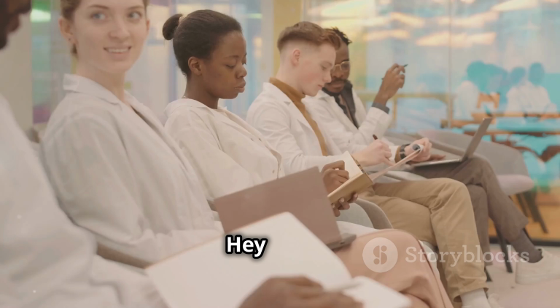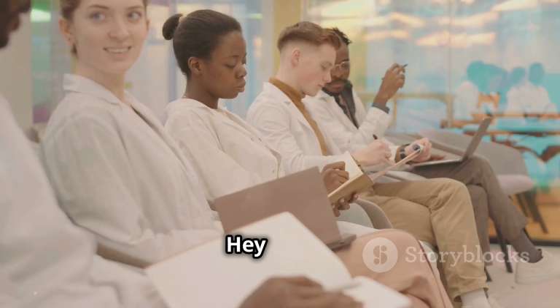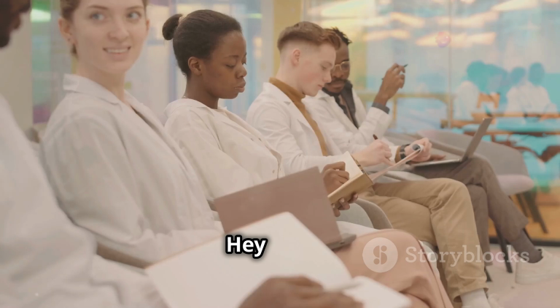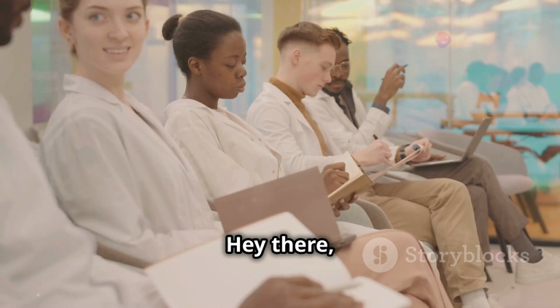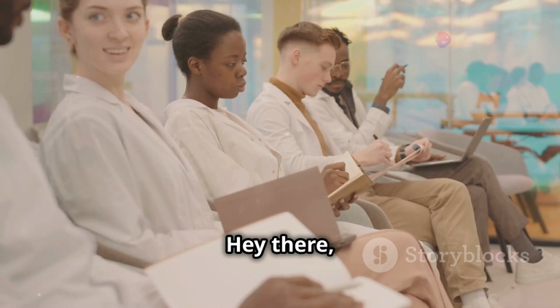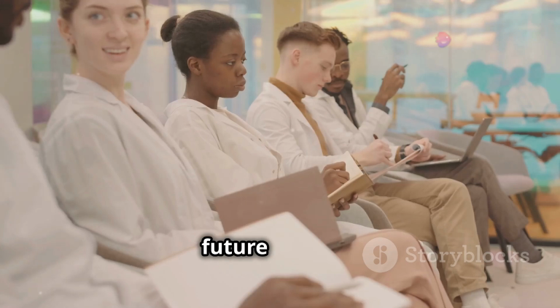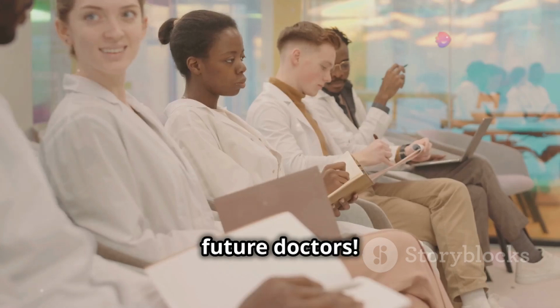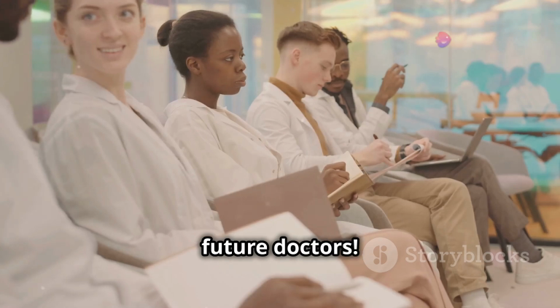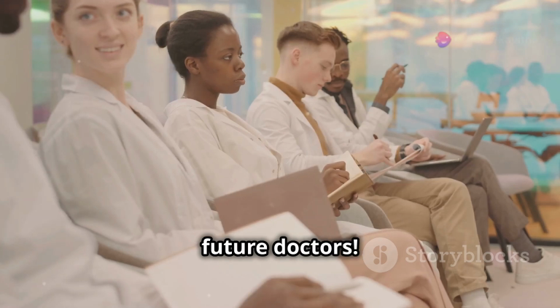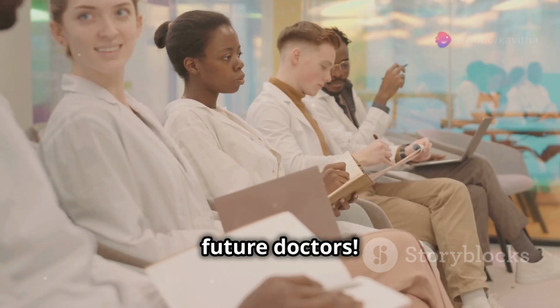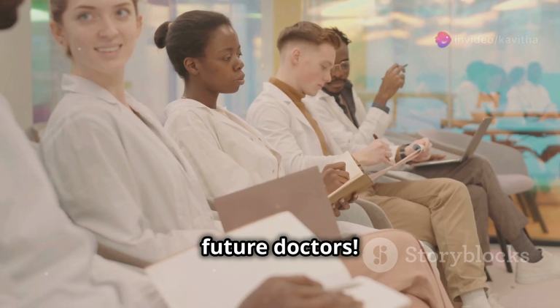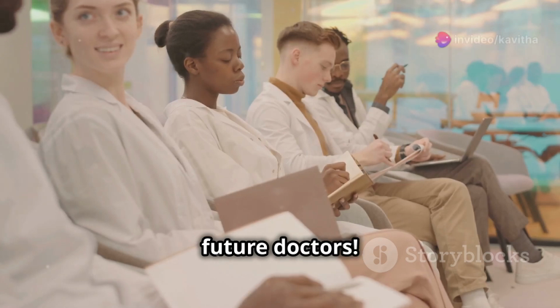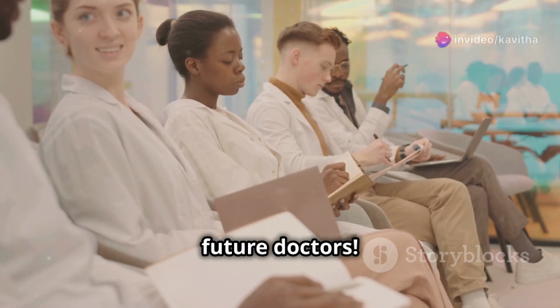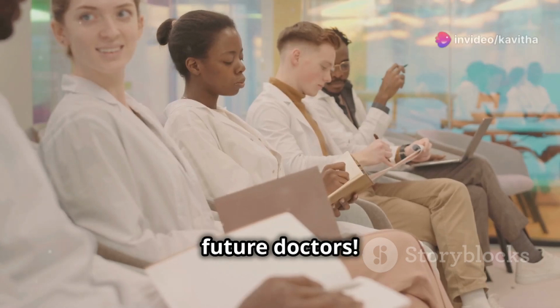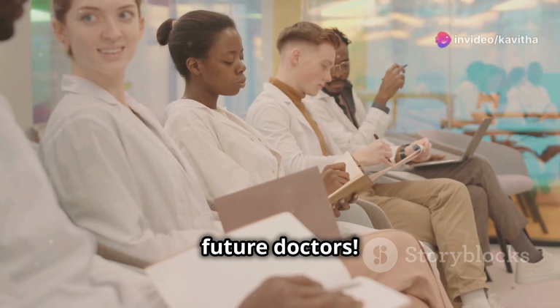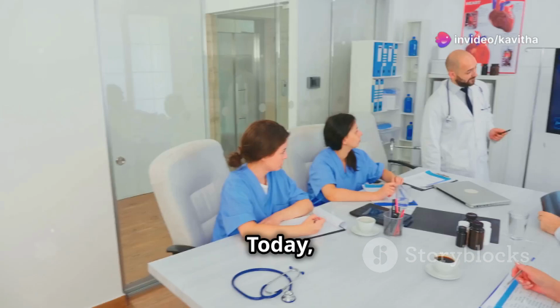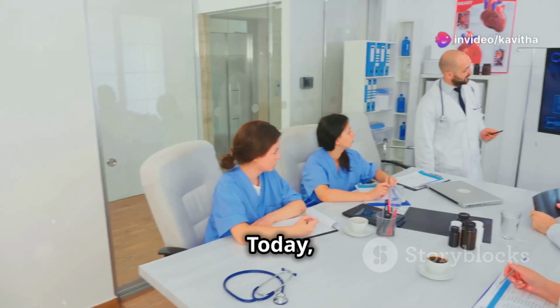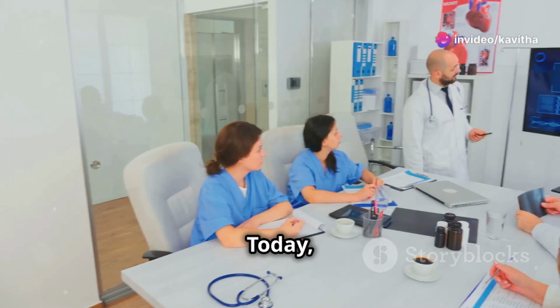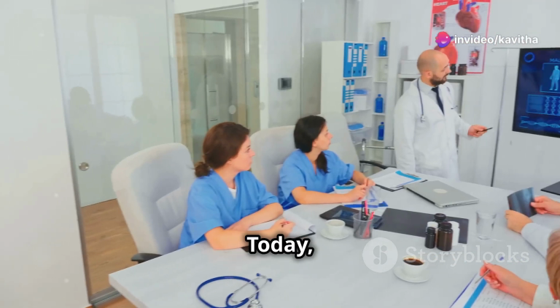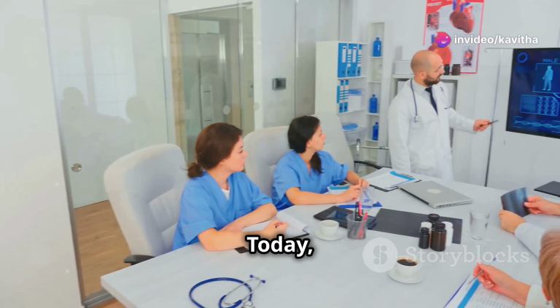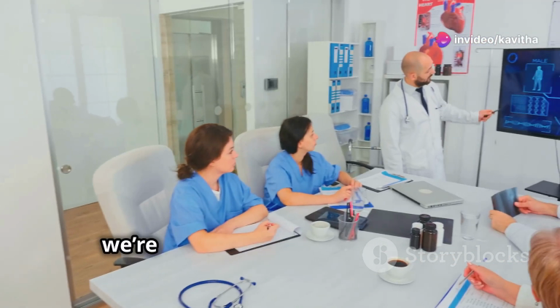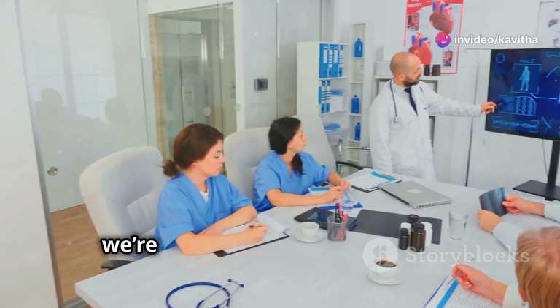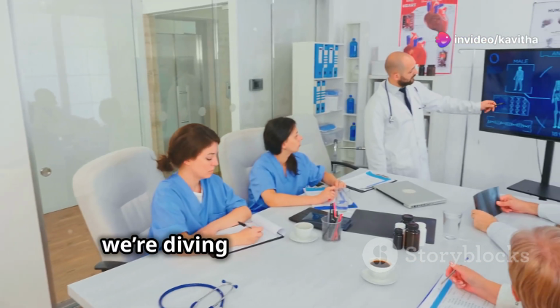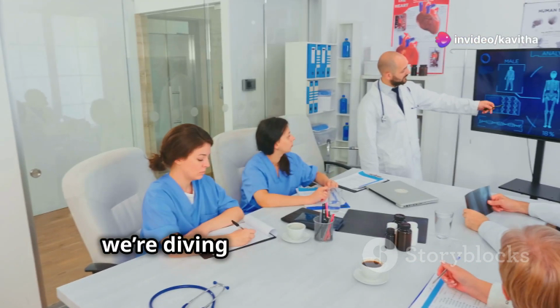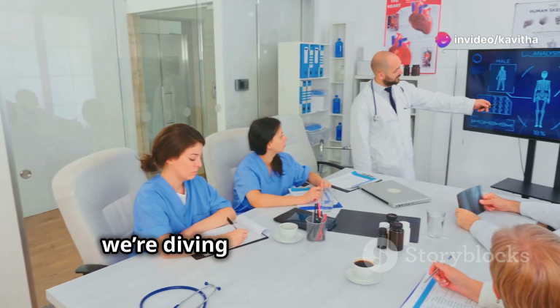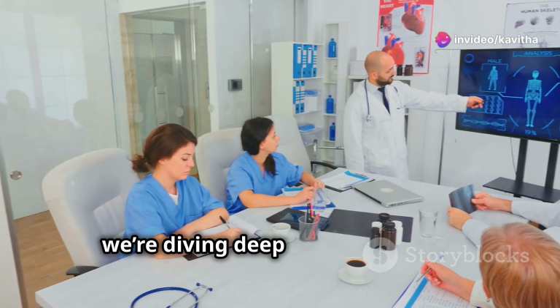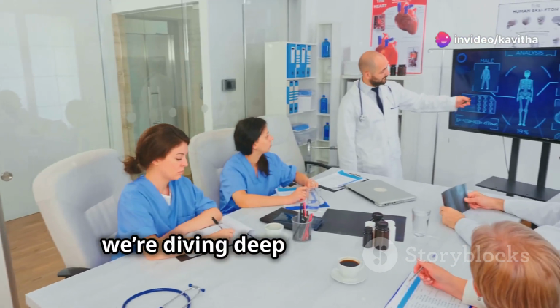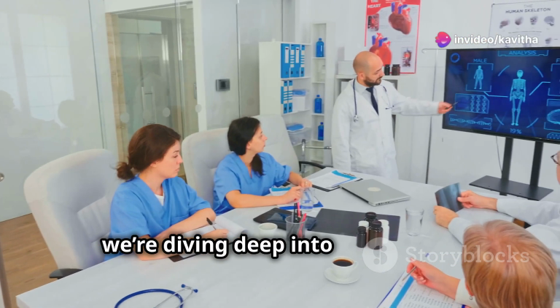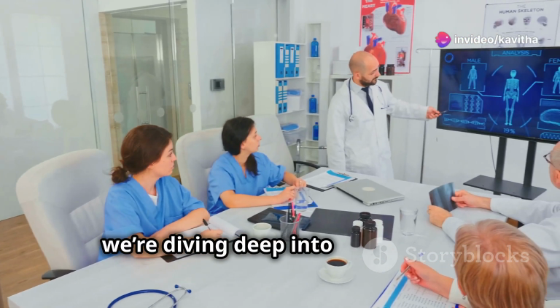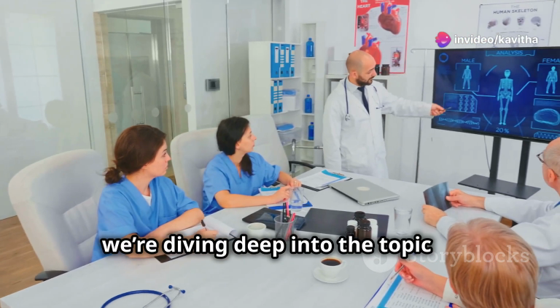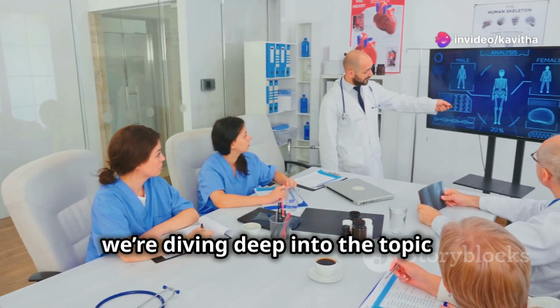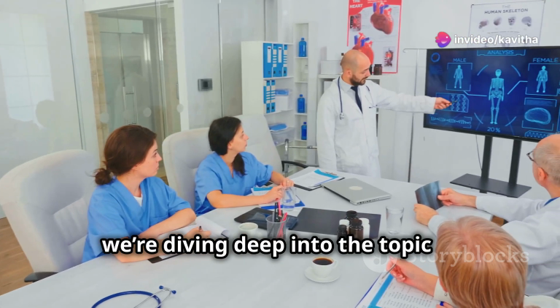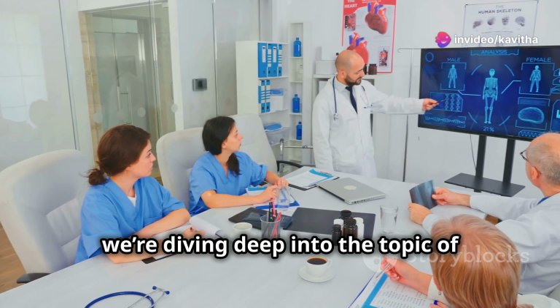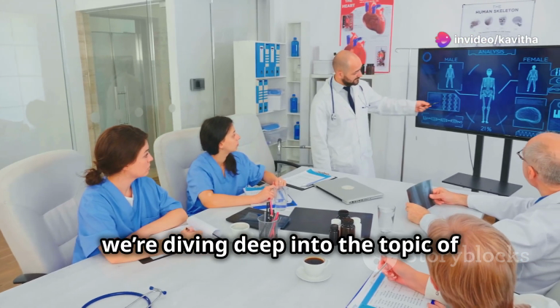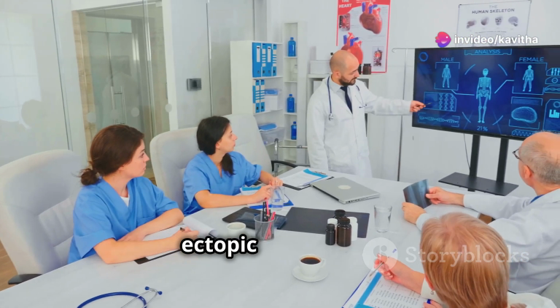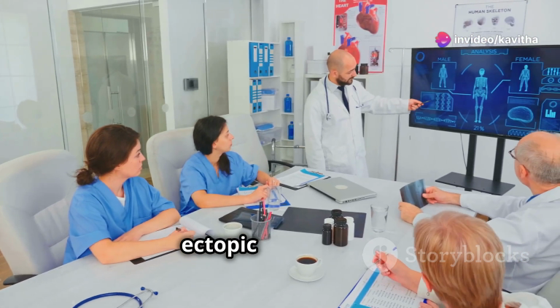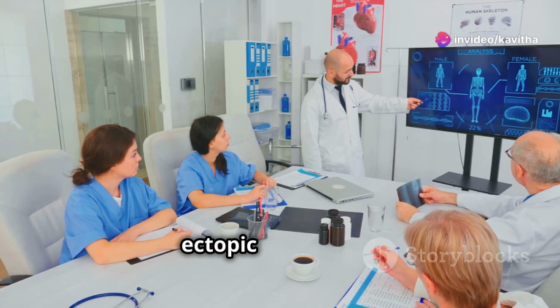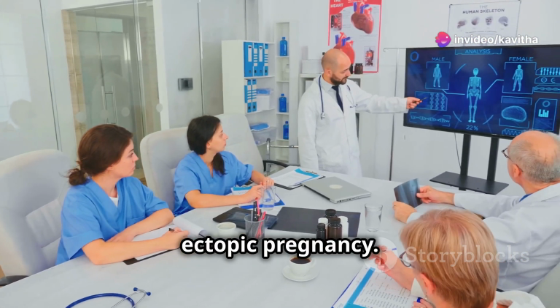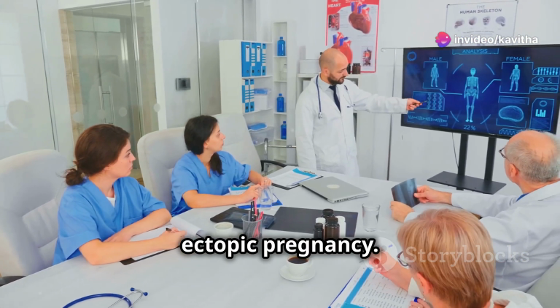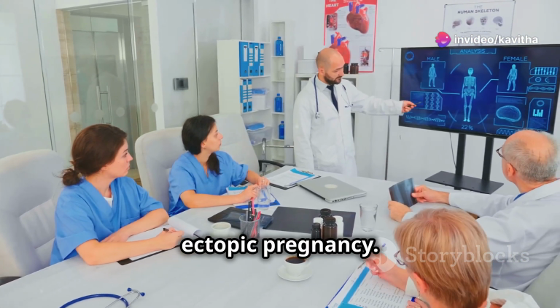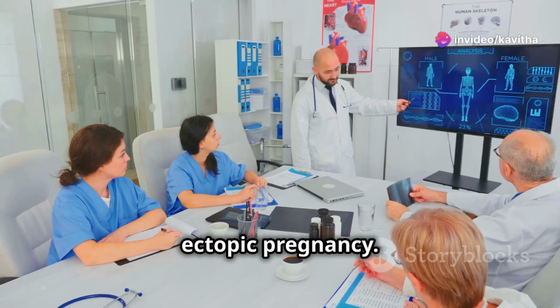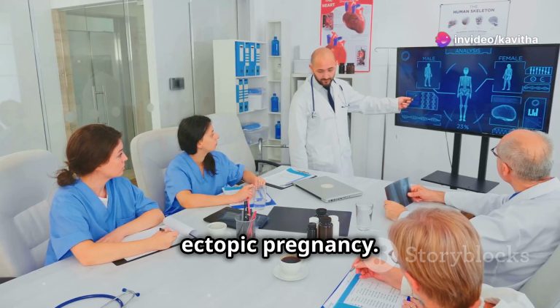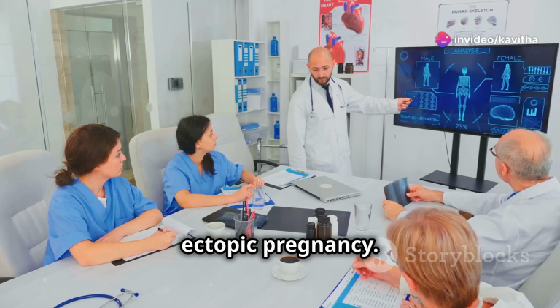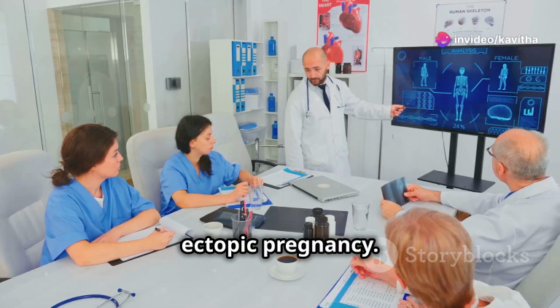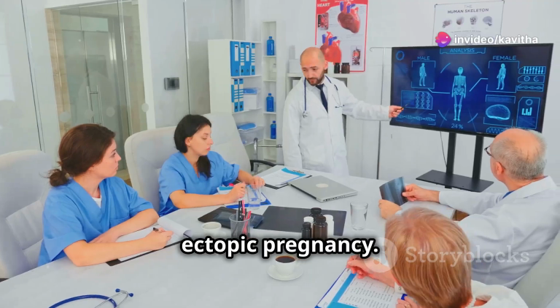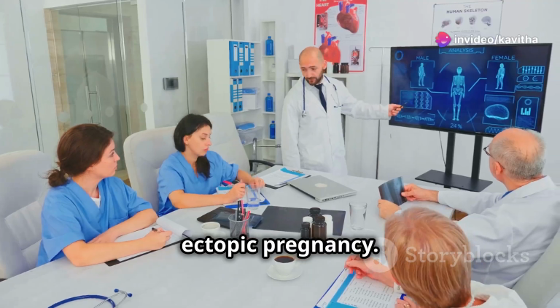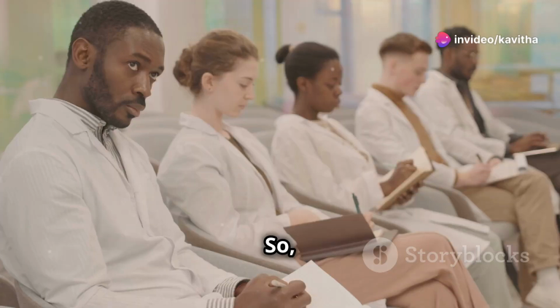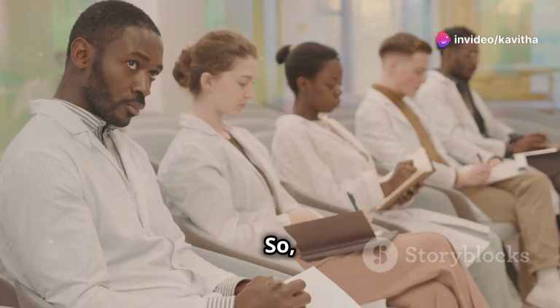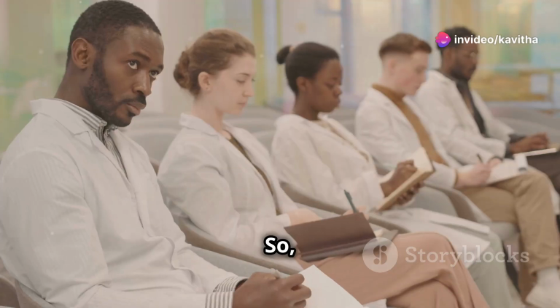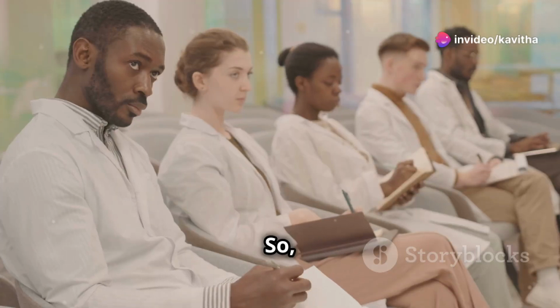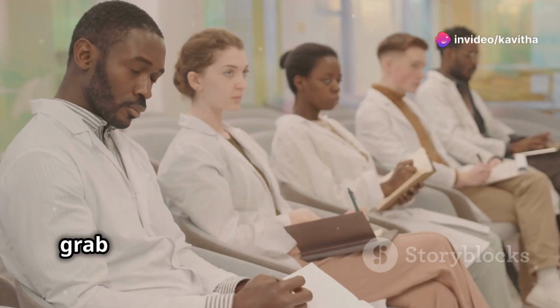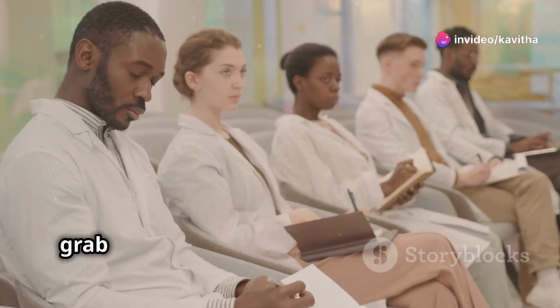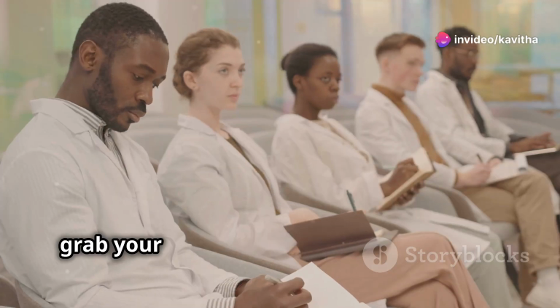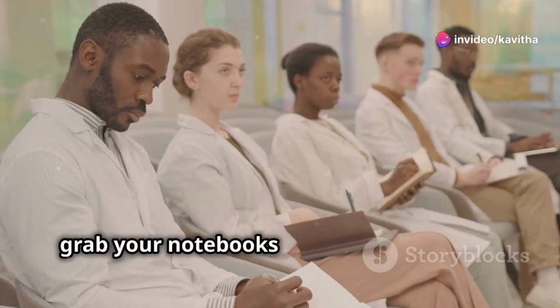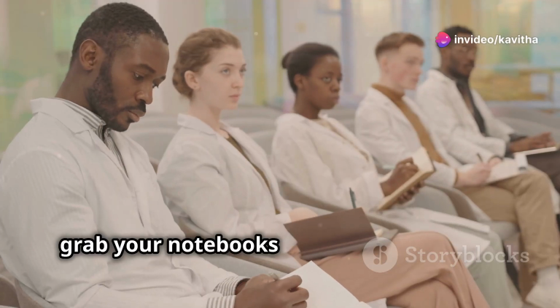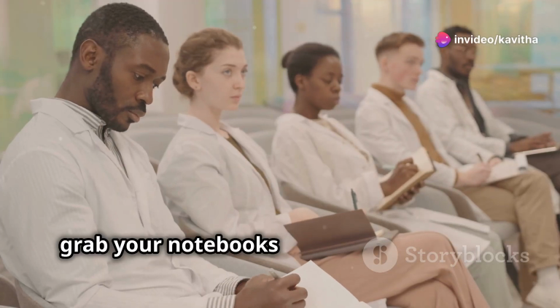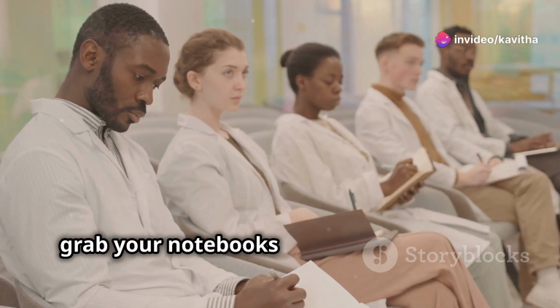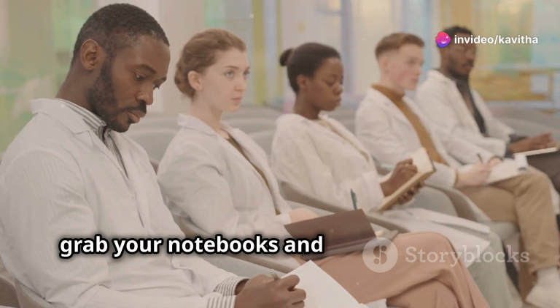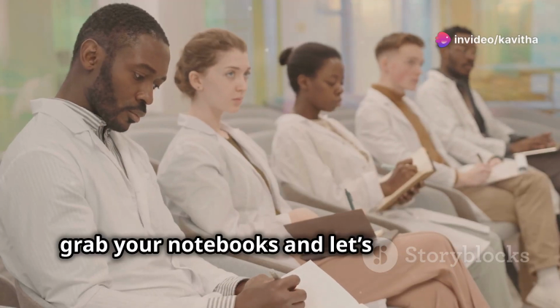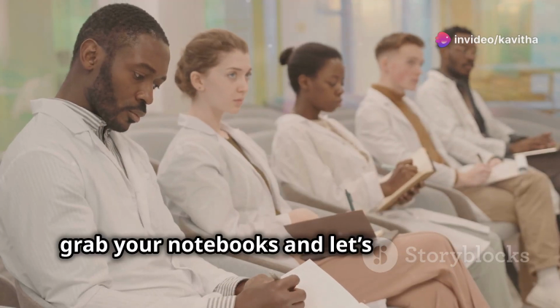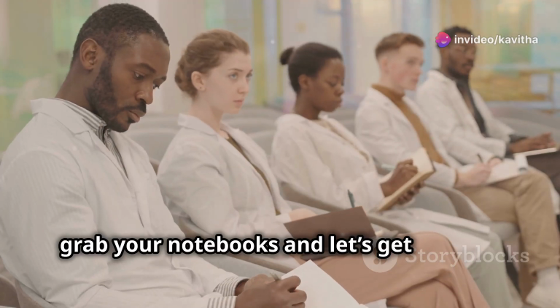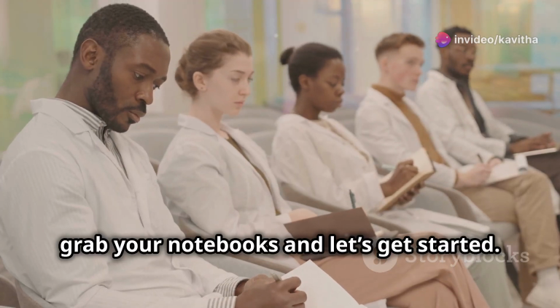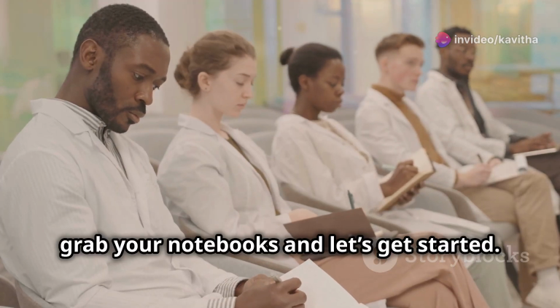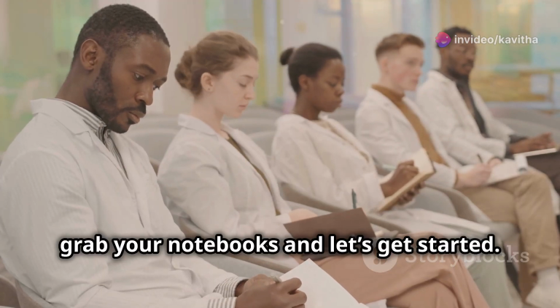Hey there, future doctors. Today, we're diving deep into the topic of ectopic pregnancy. Grab your notebooks and let's get started.